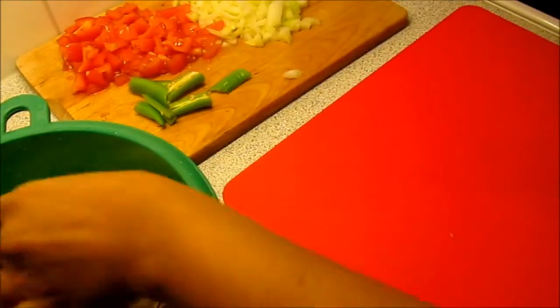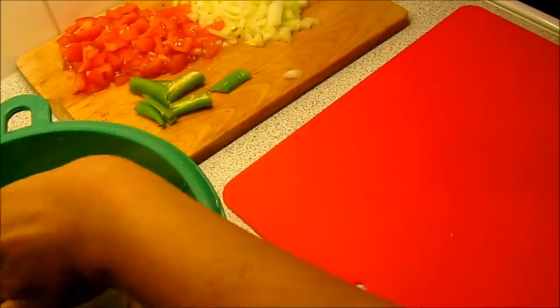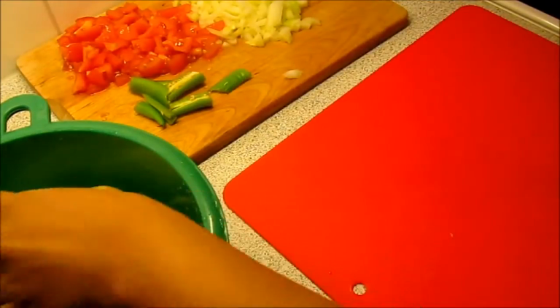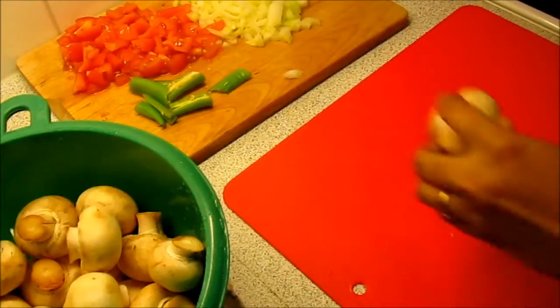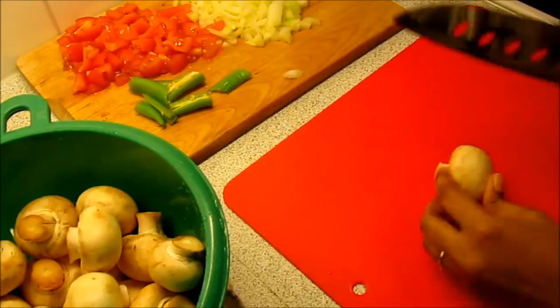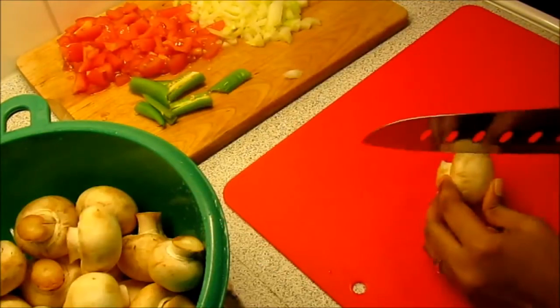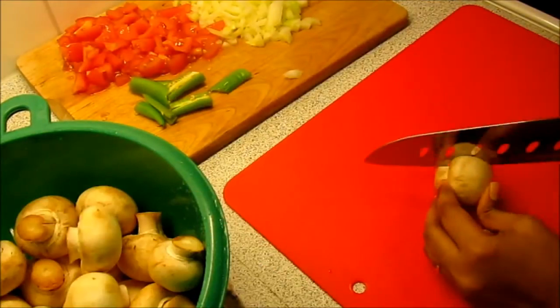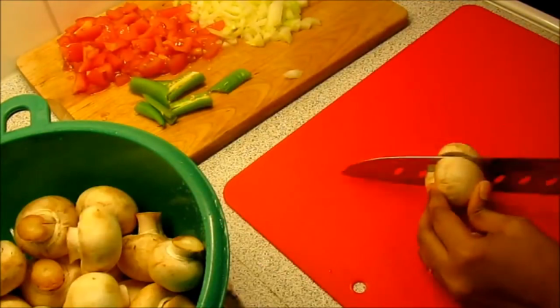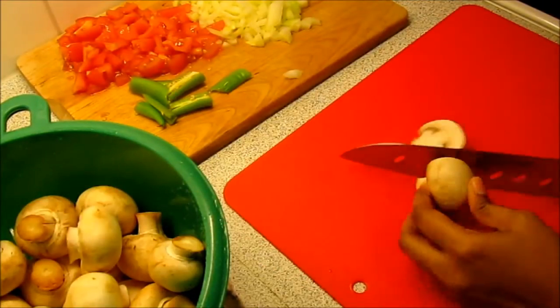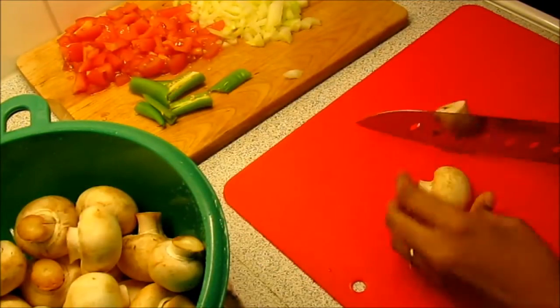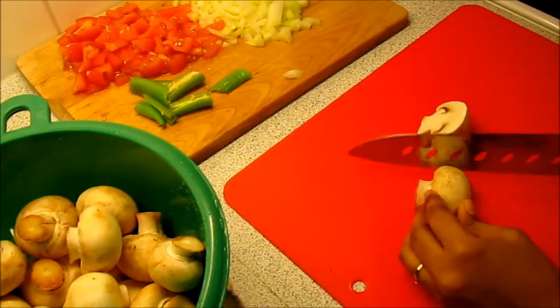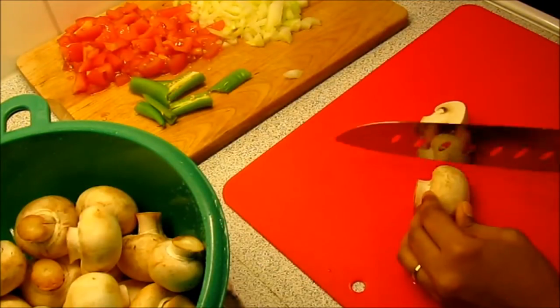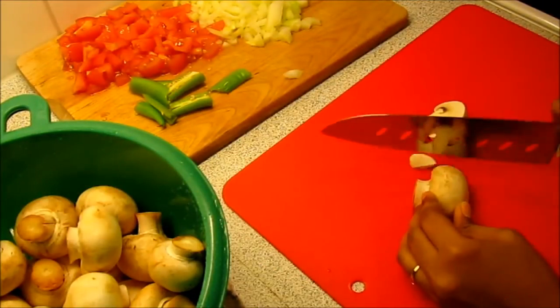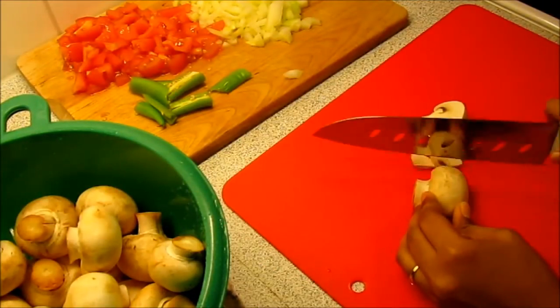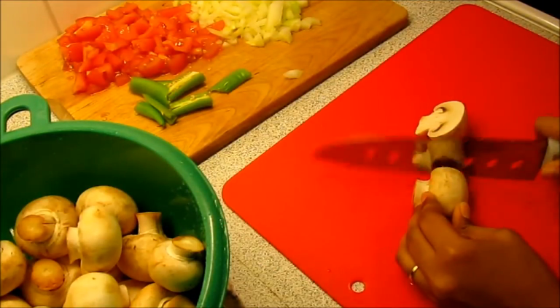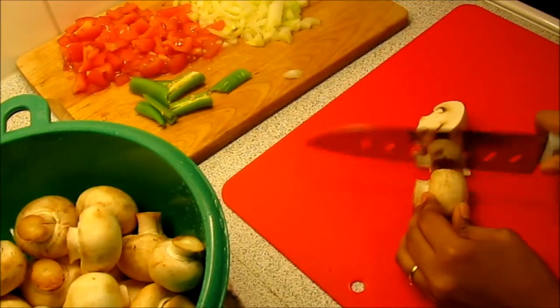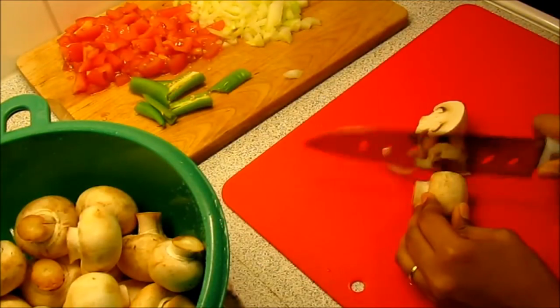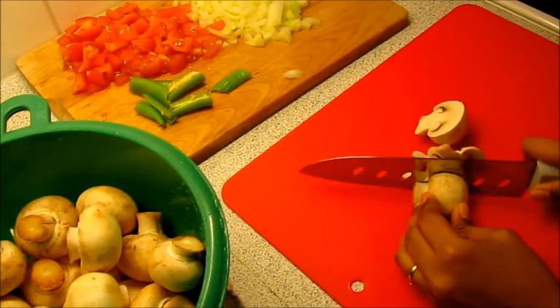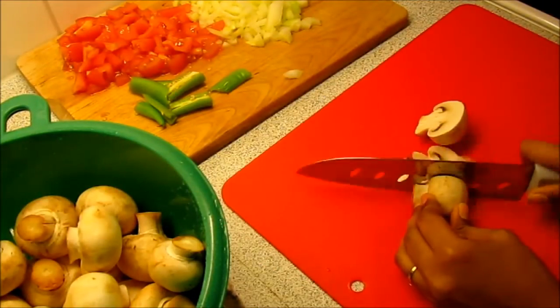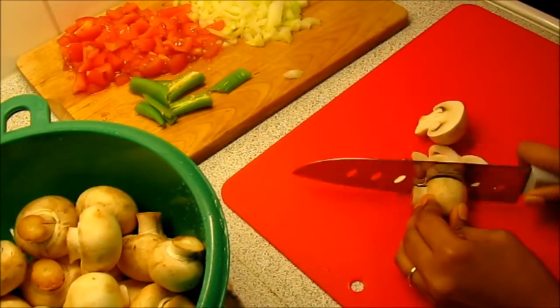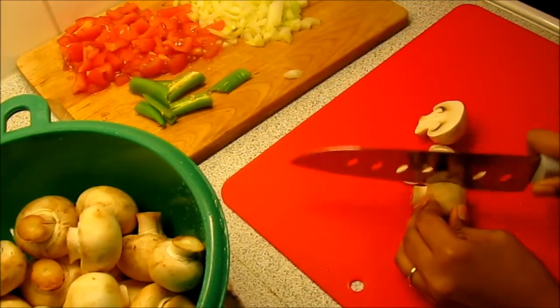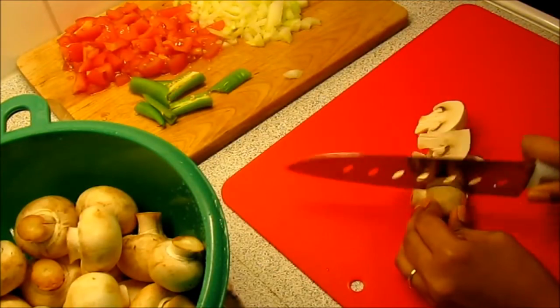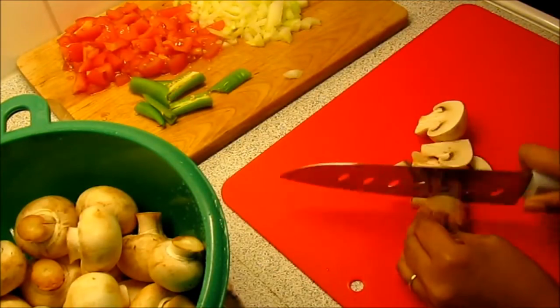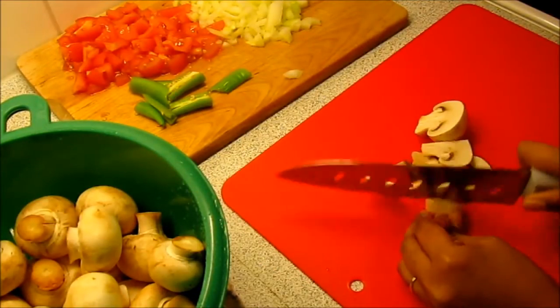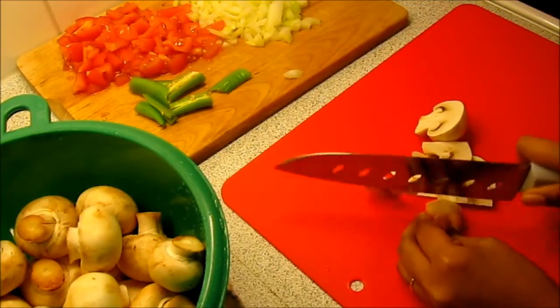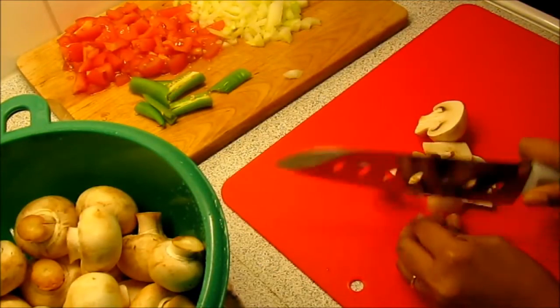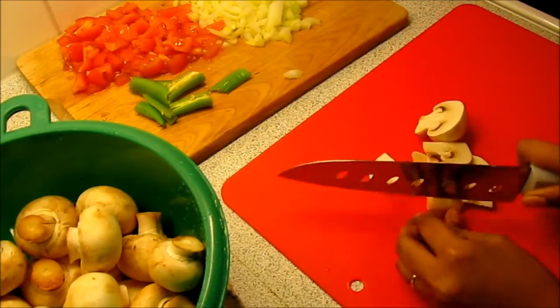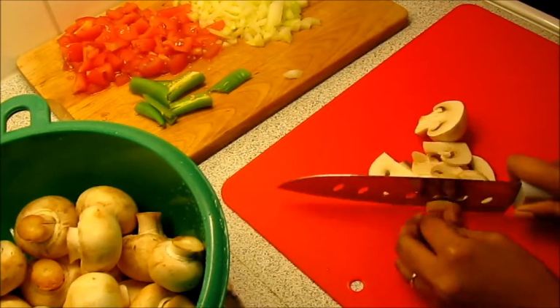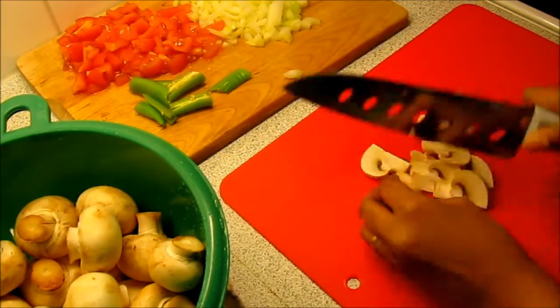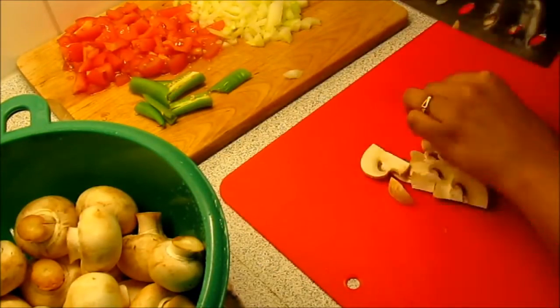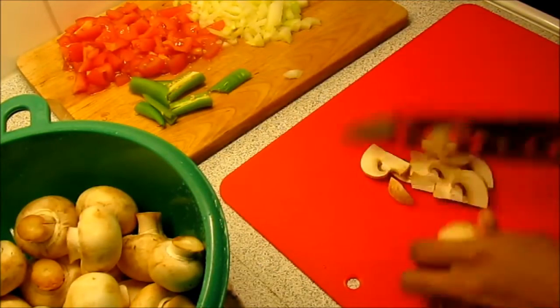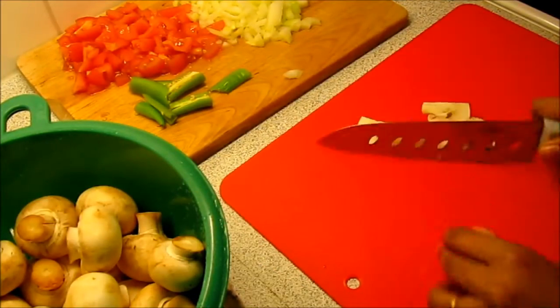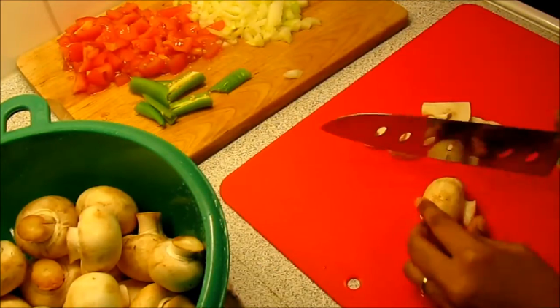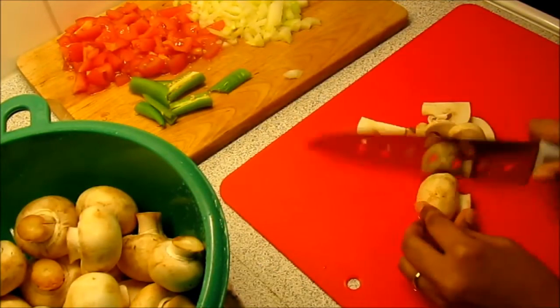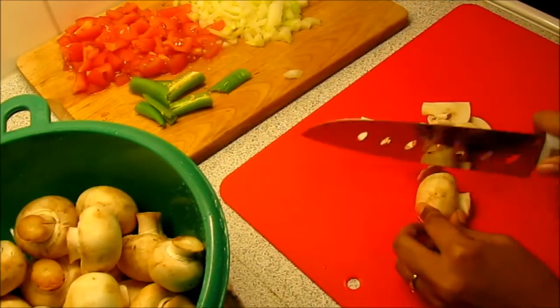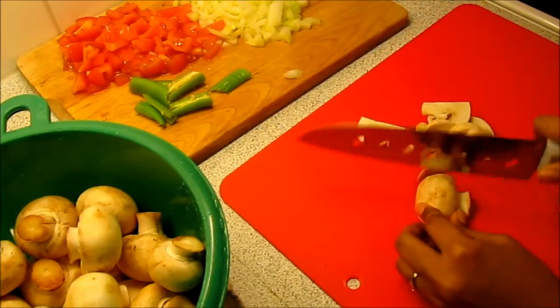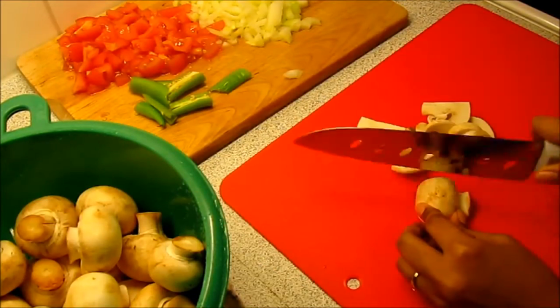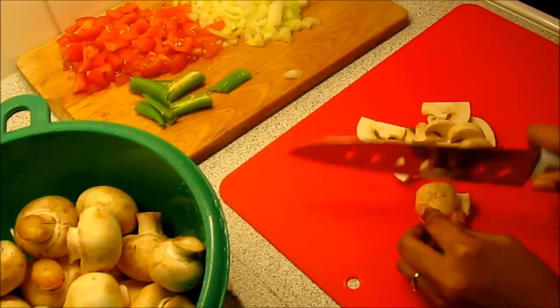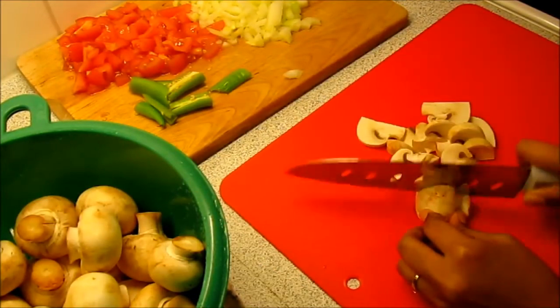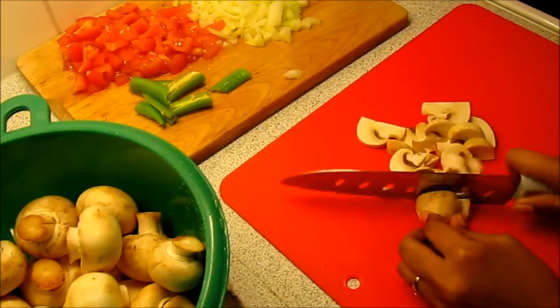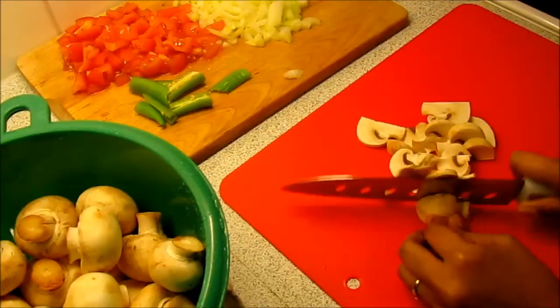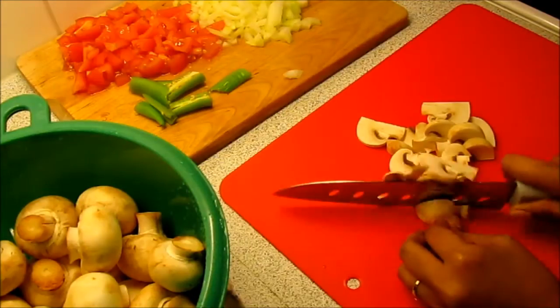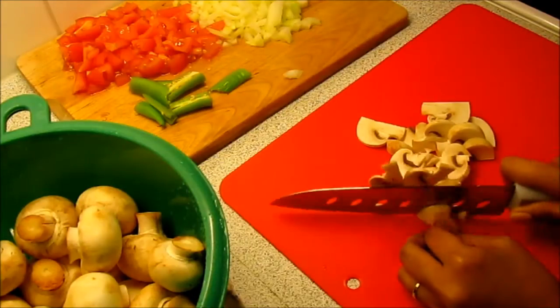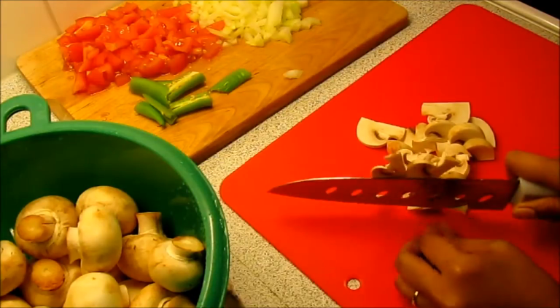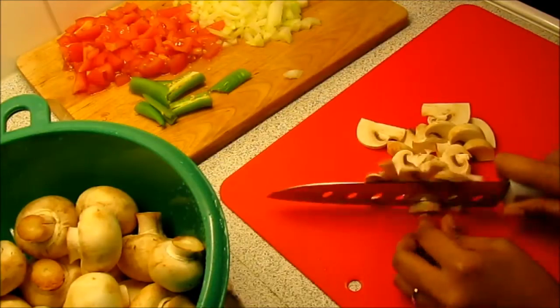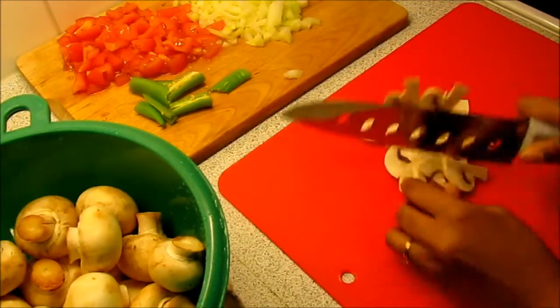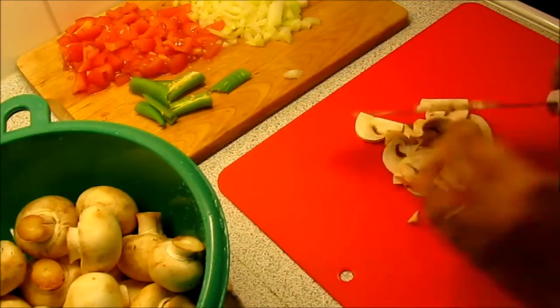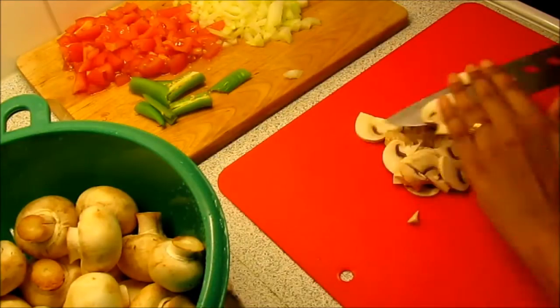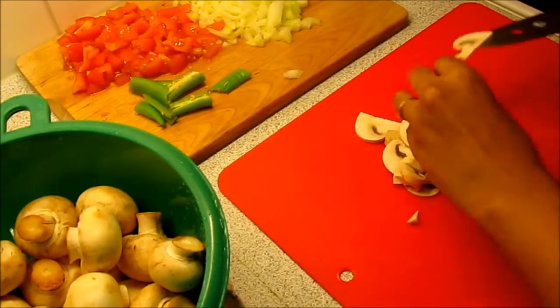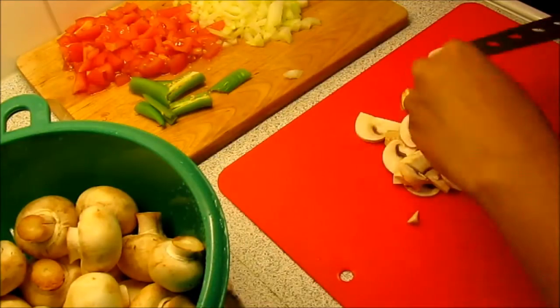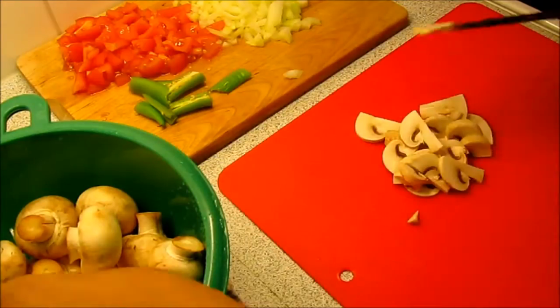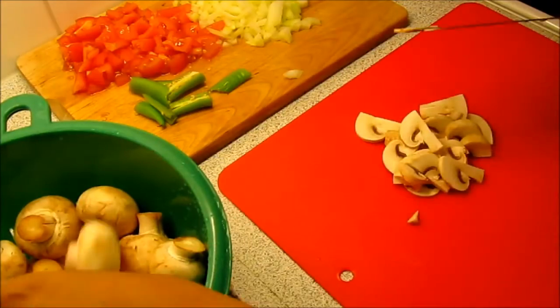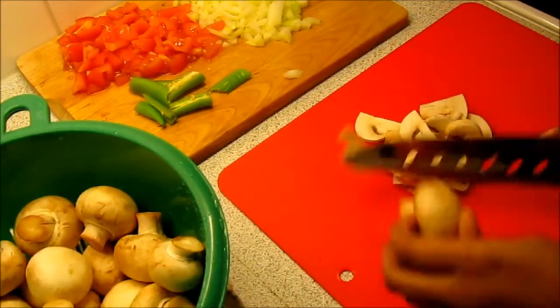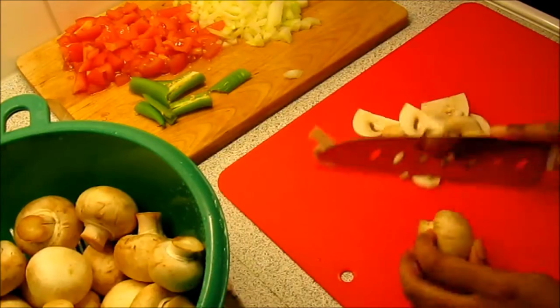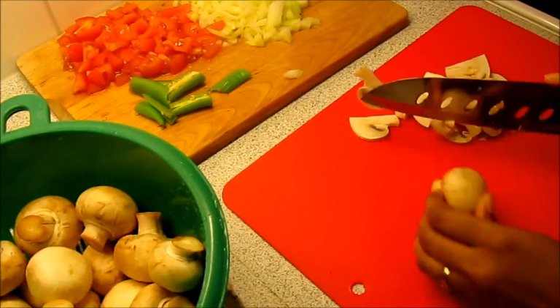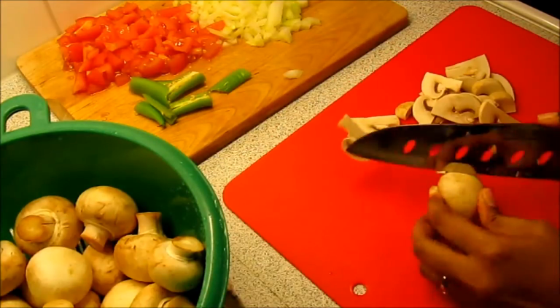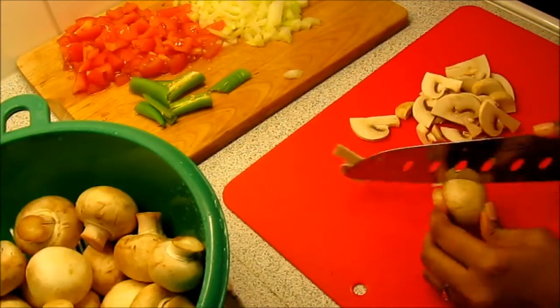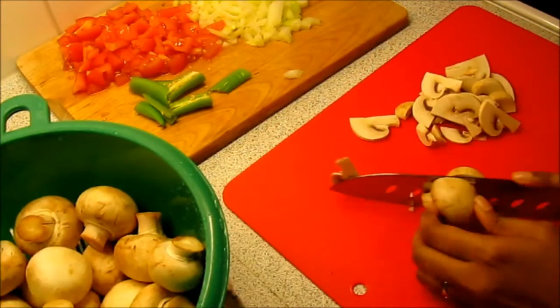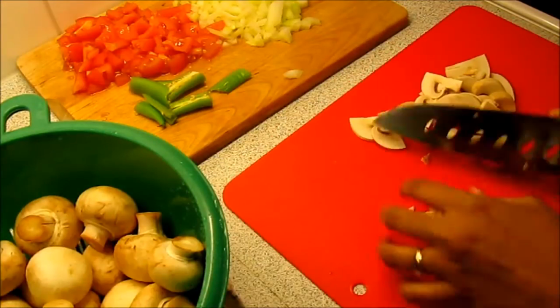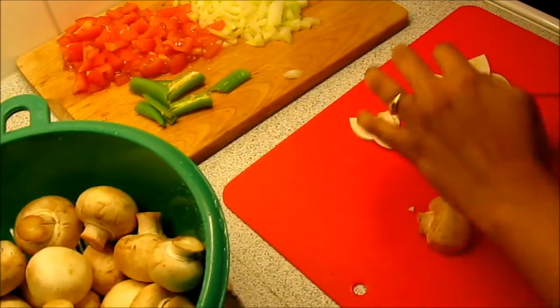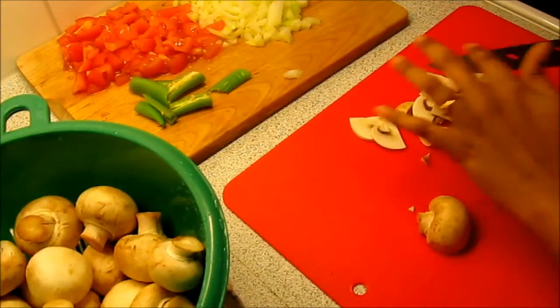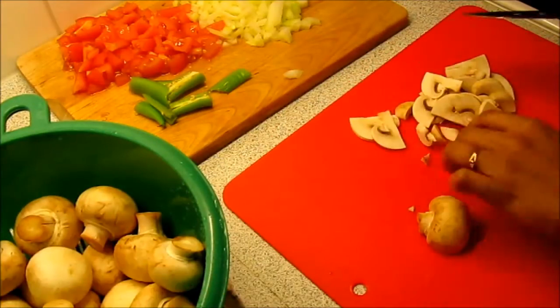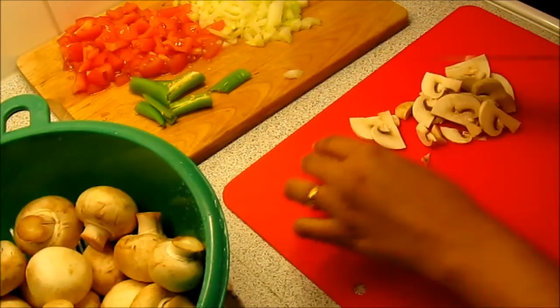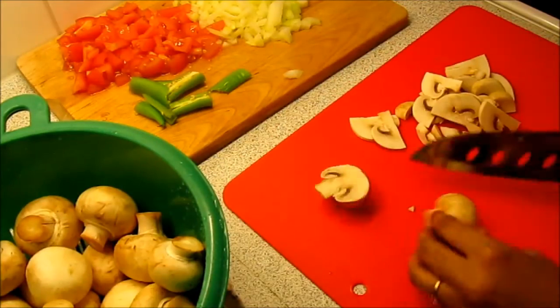Then cut the mushrooms in half and then slice each half. In case of small mushrooms, you can directly slice them or just cut them into quarters.